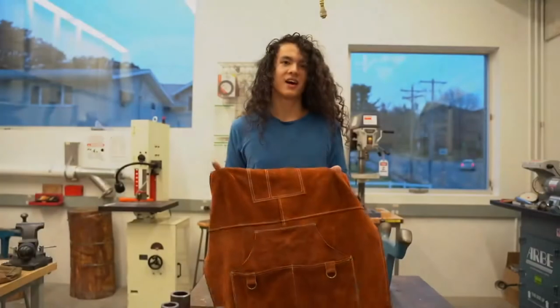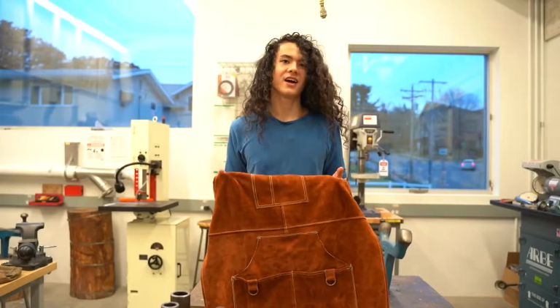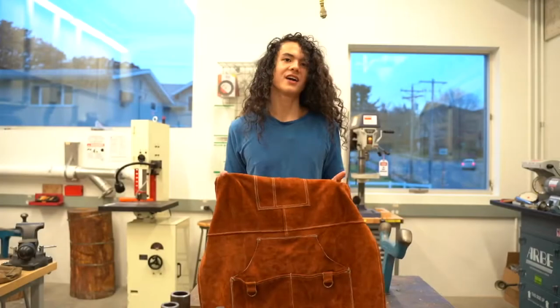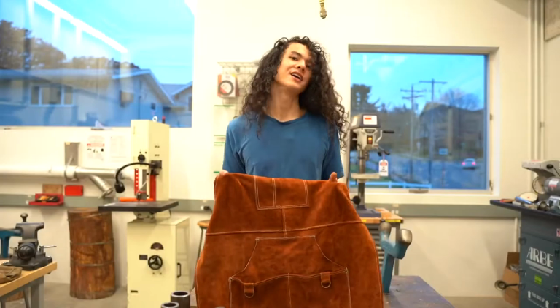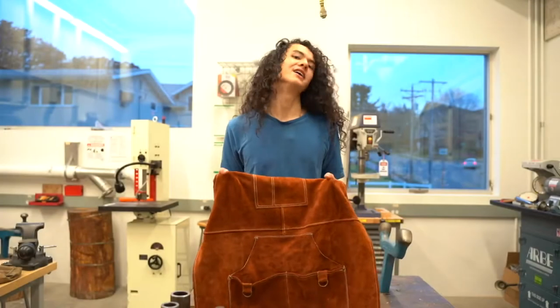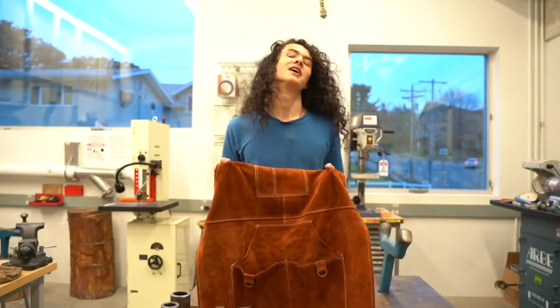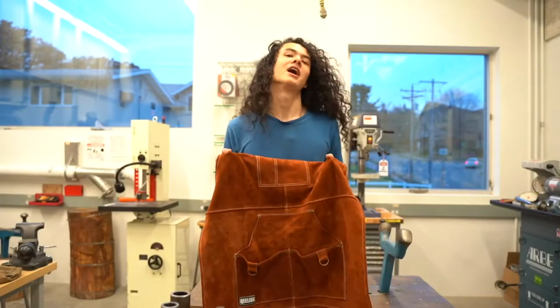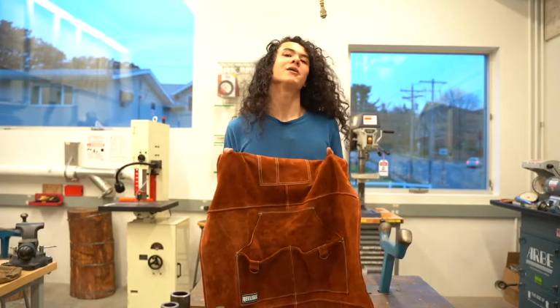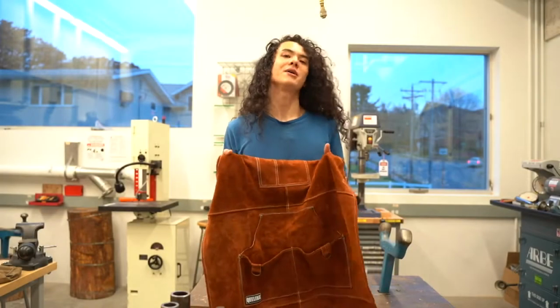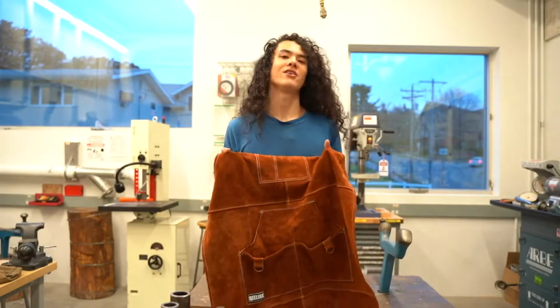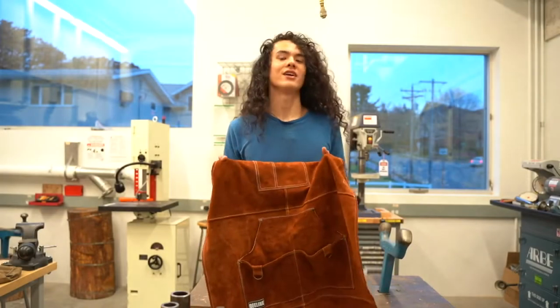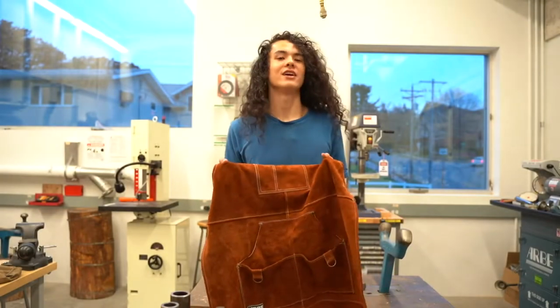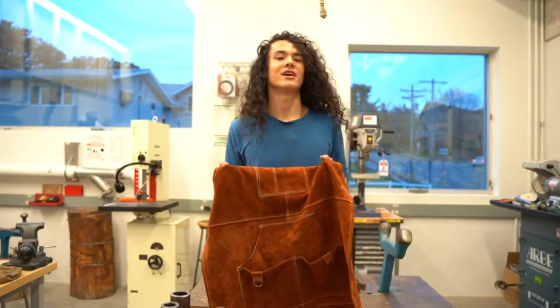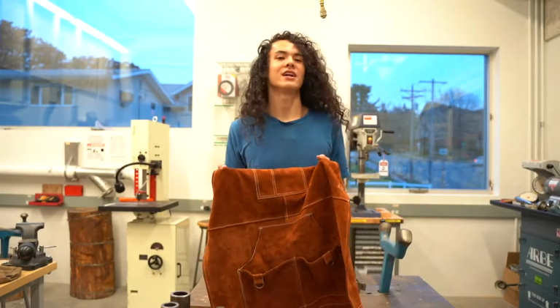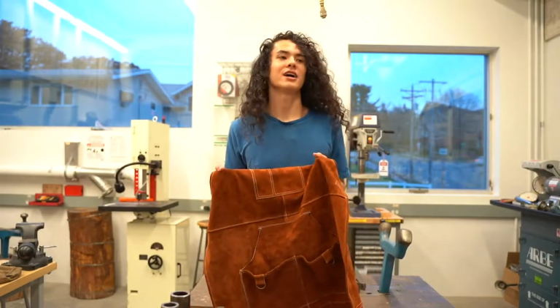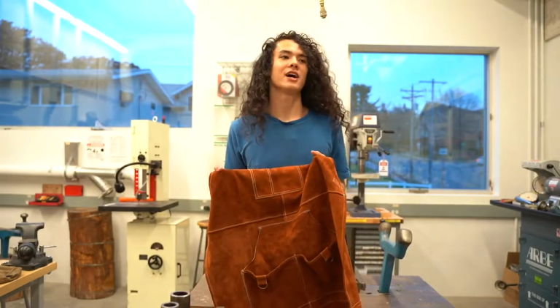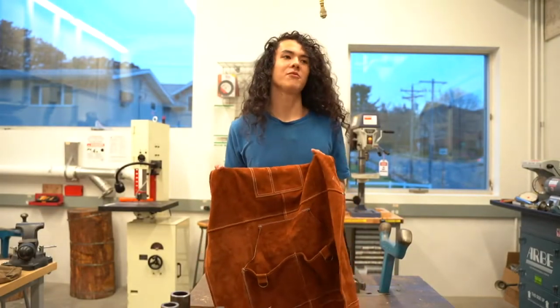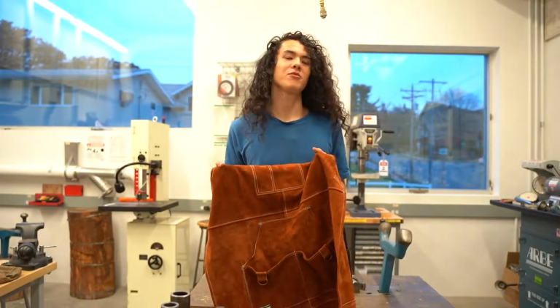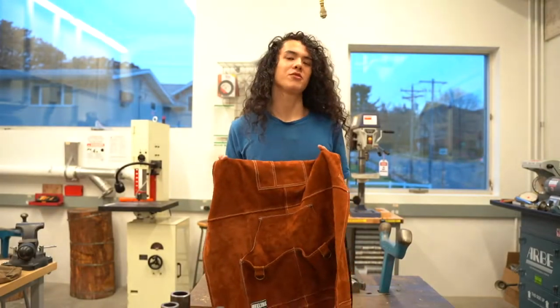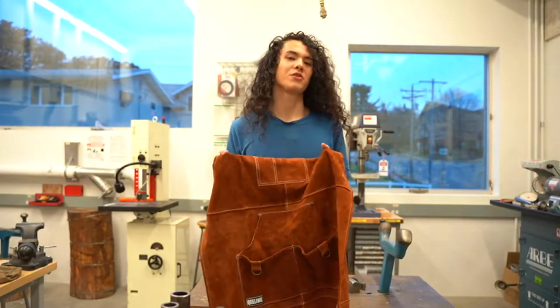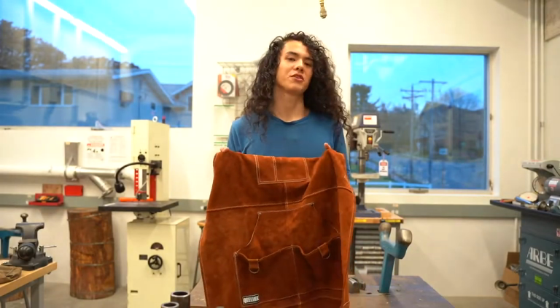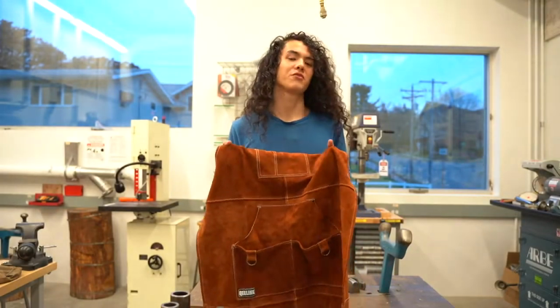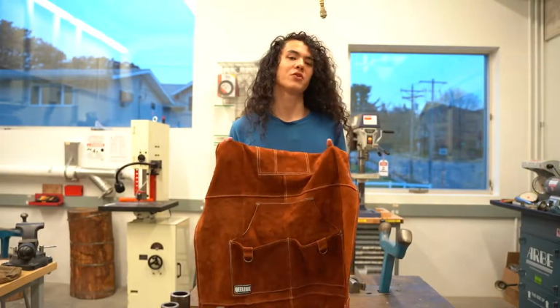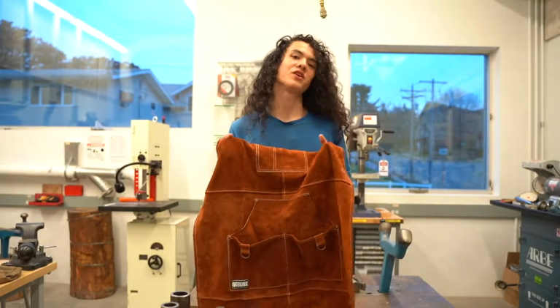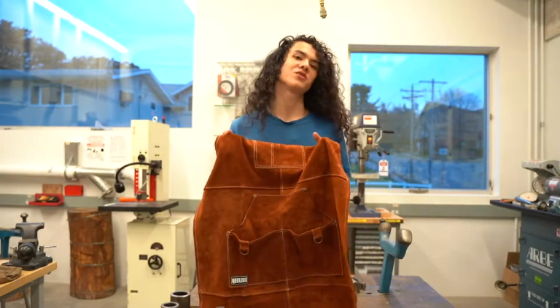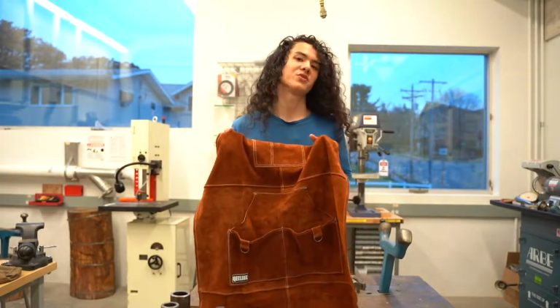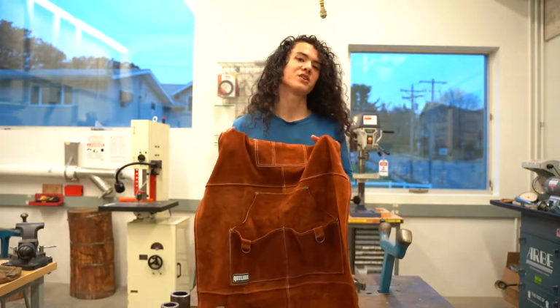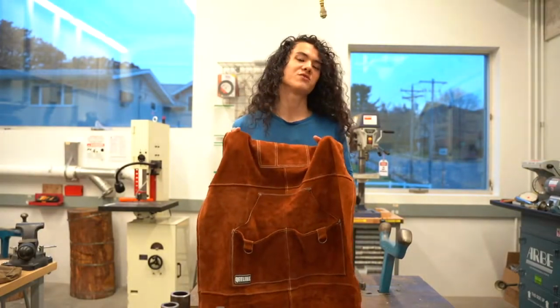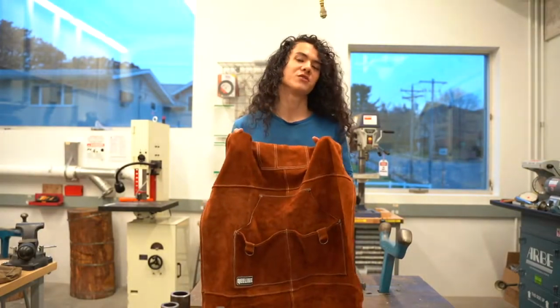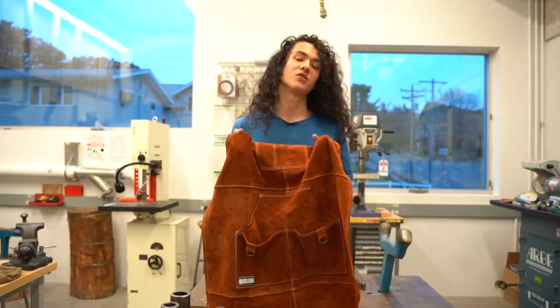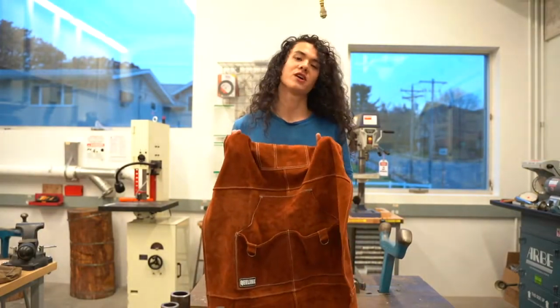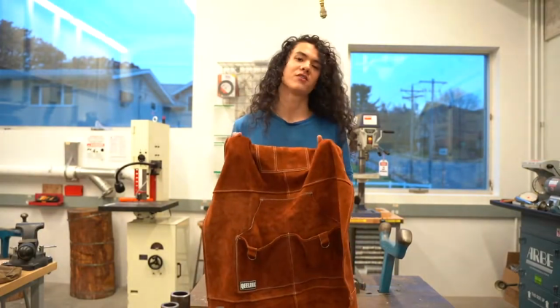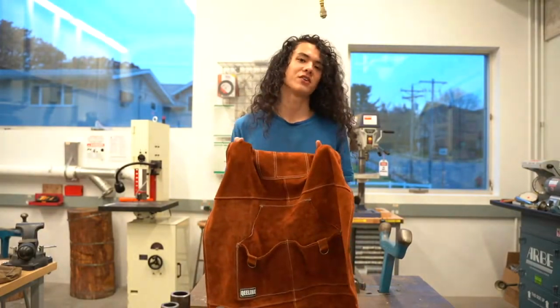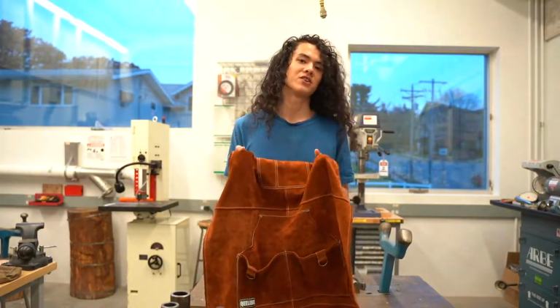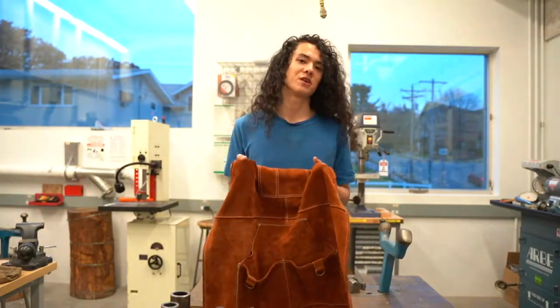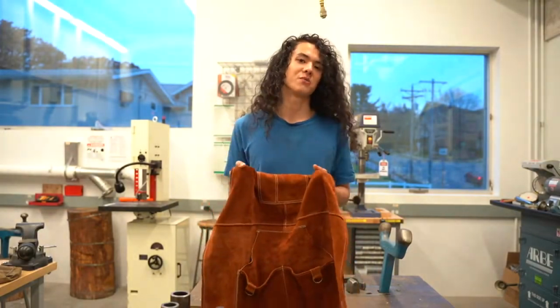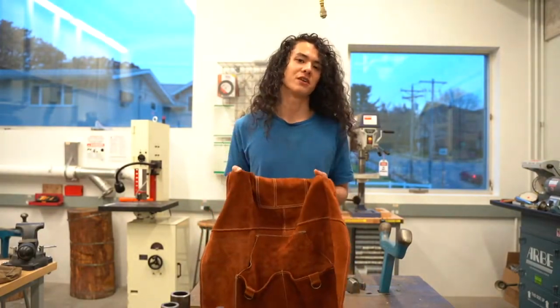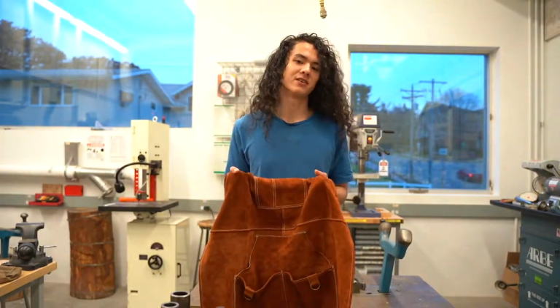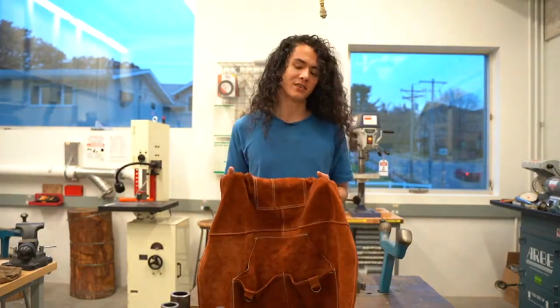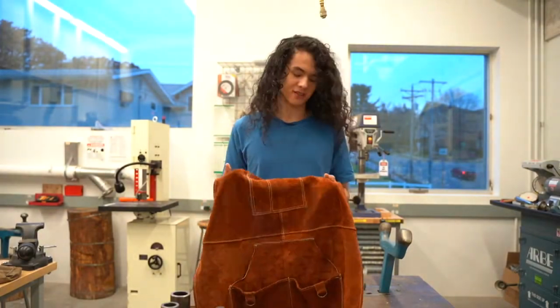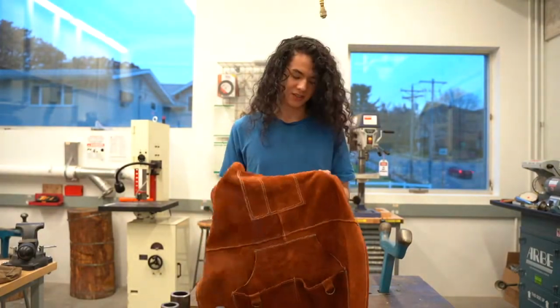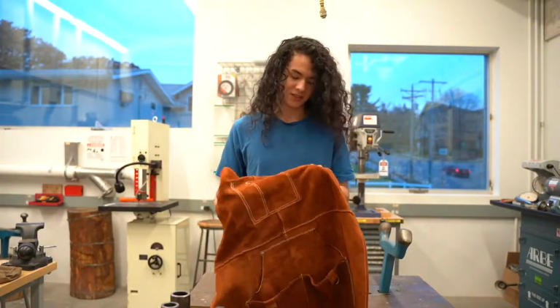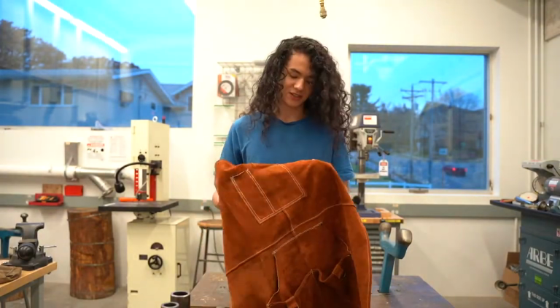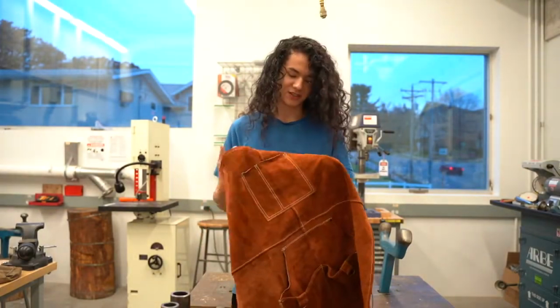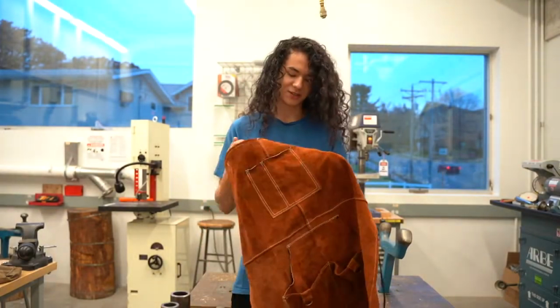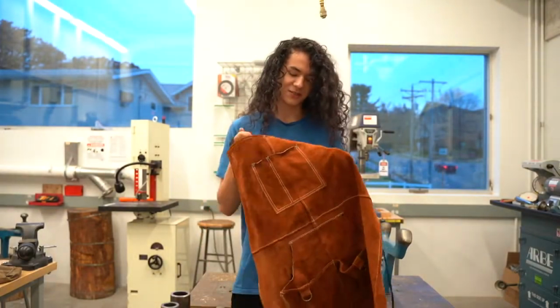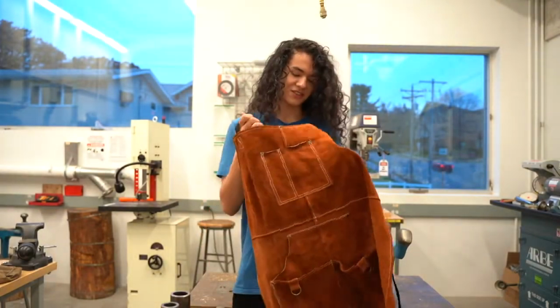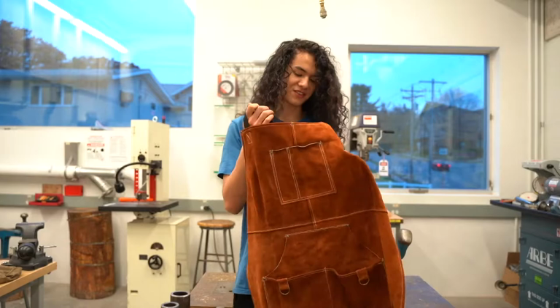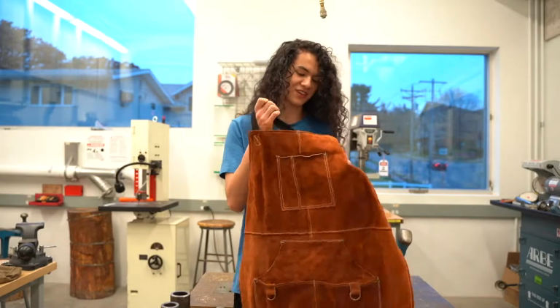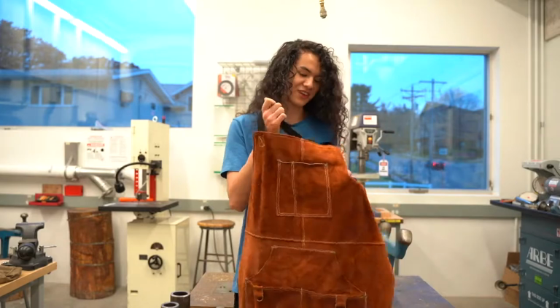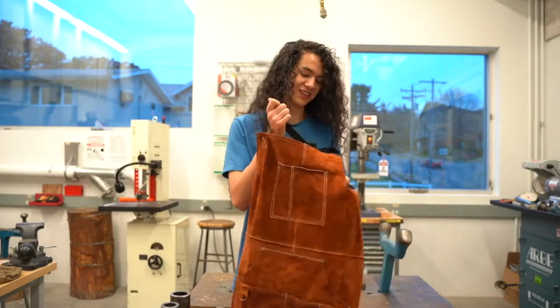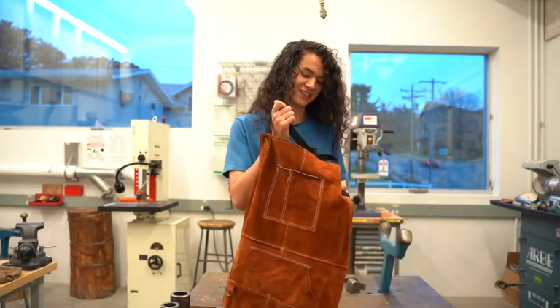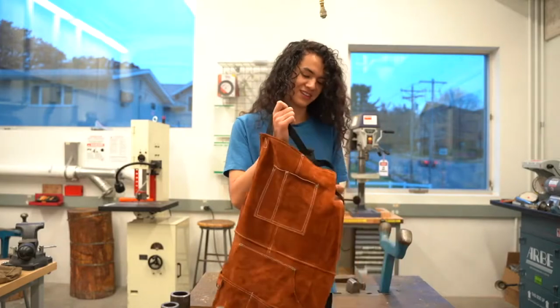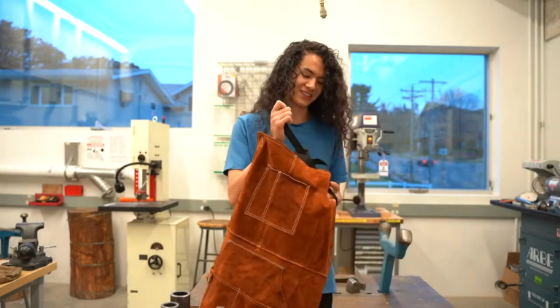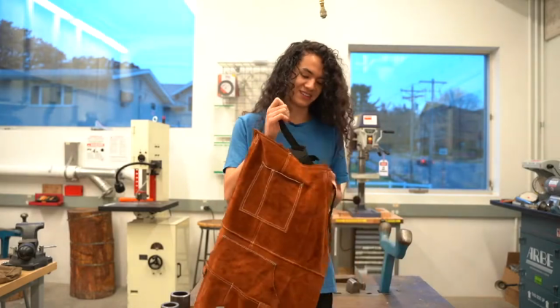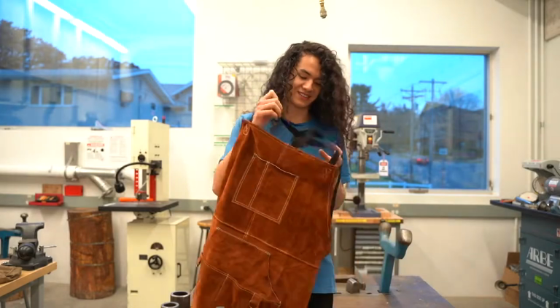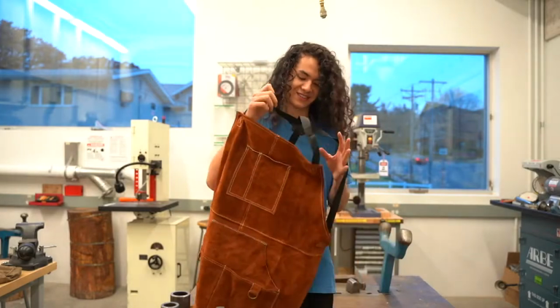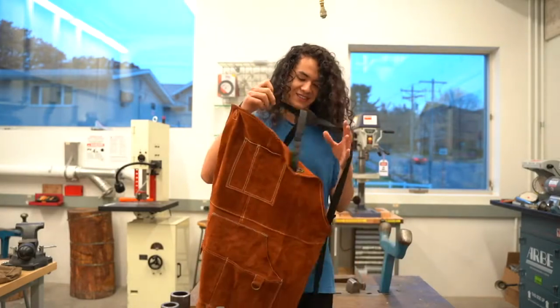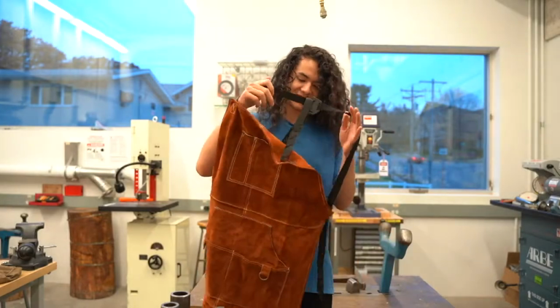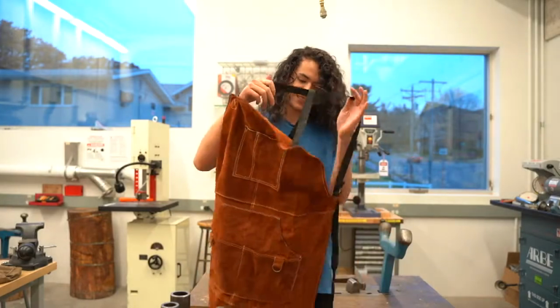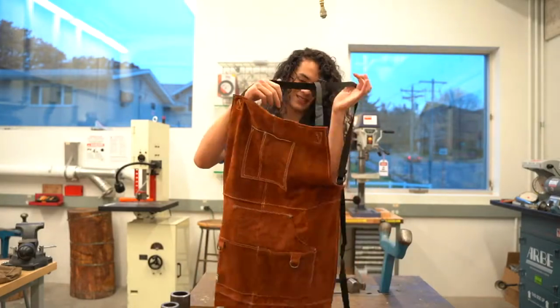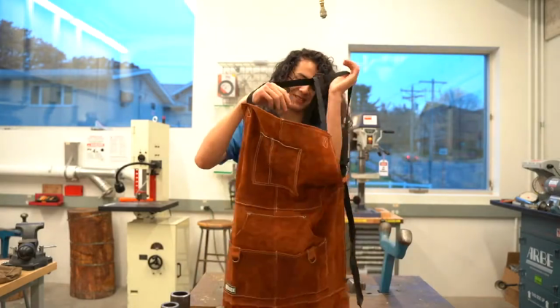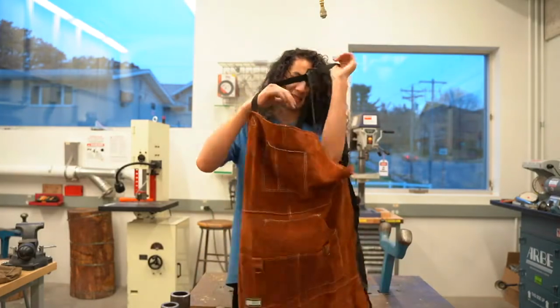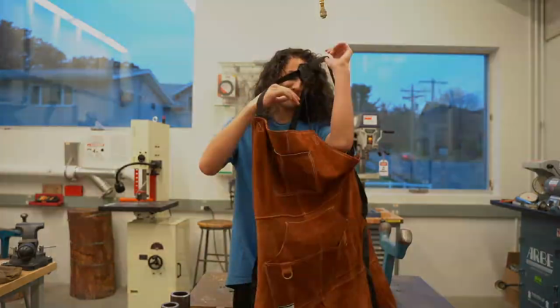Hi, I'm Harry, and today I'll be reviewing the 42-inch full coverage apron. Let's try this on.